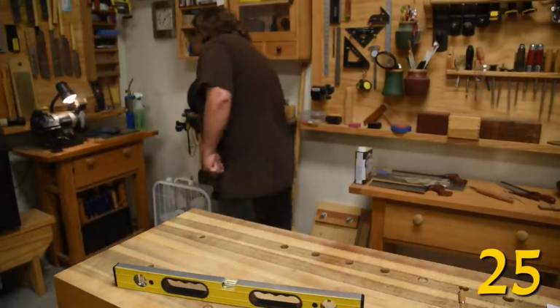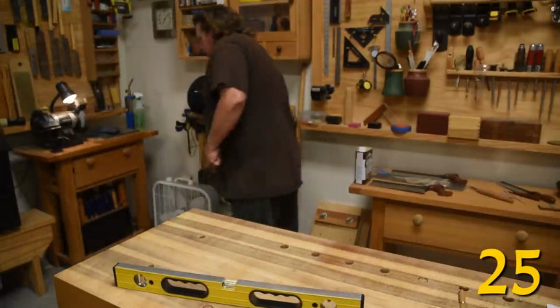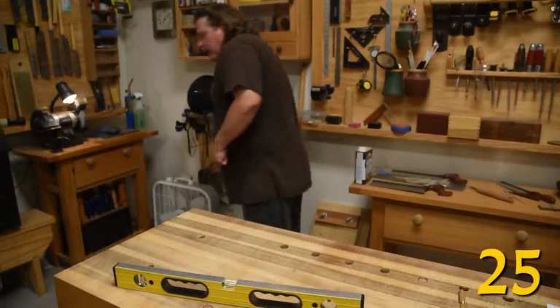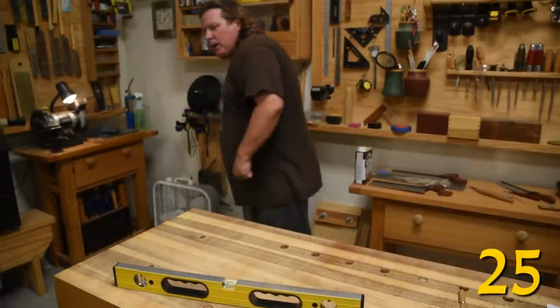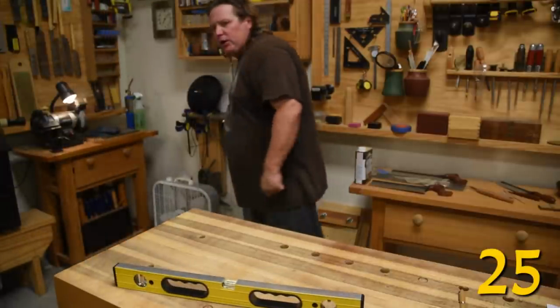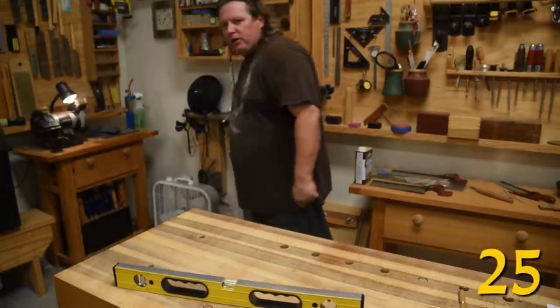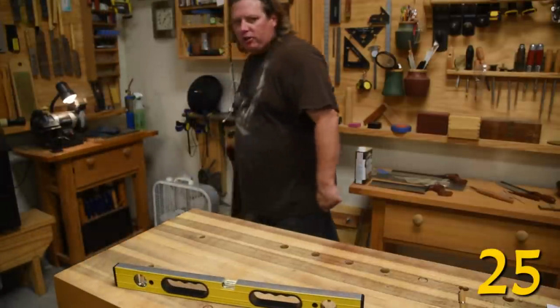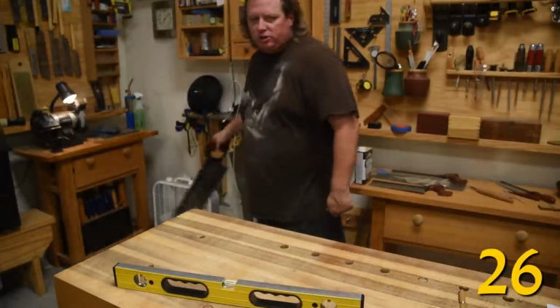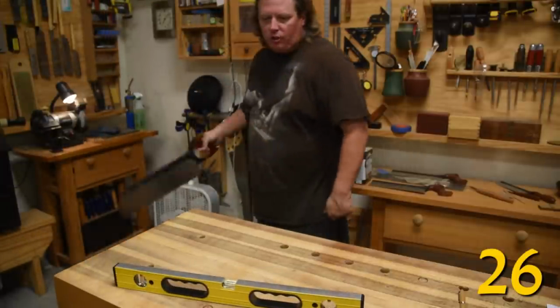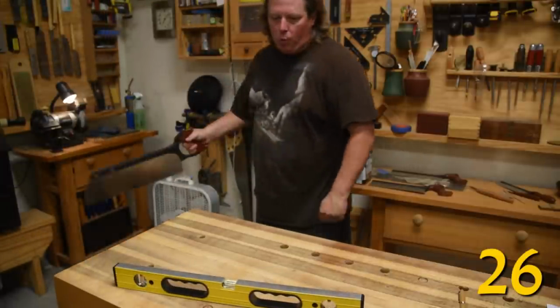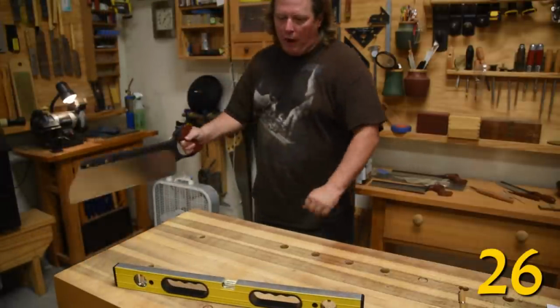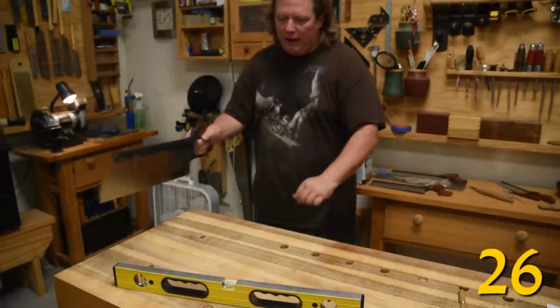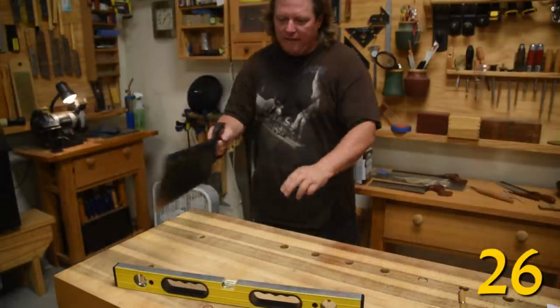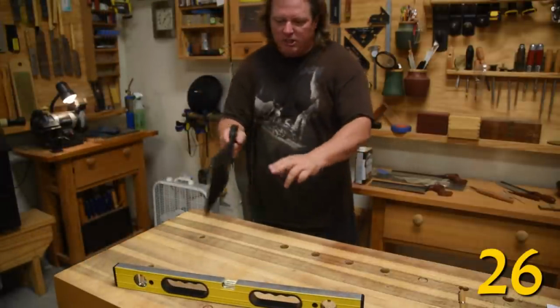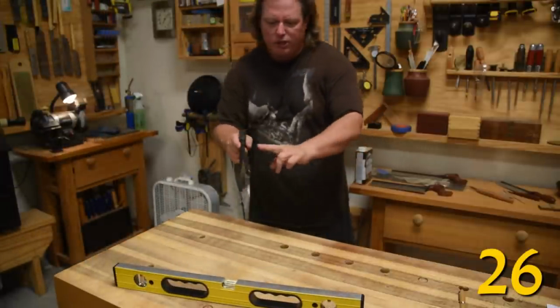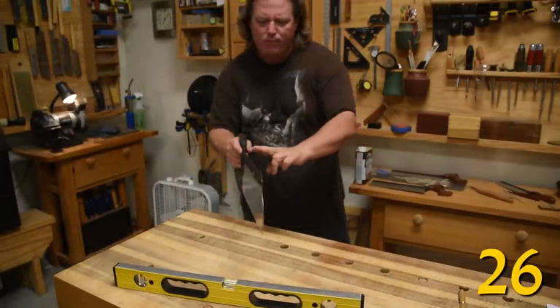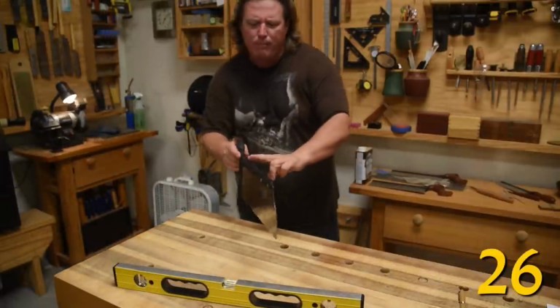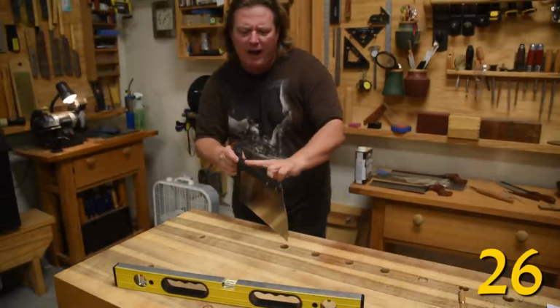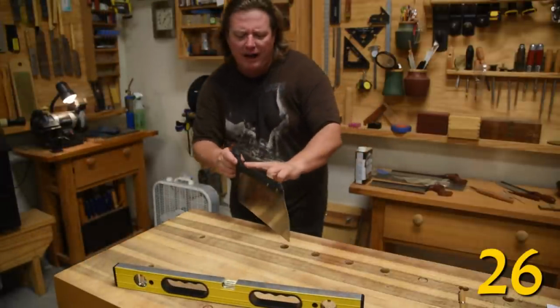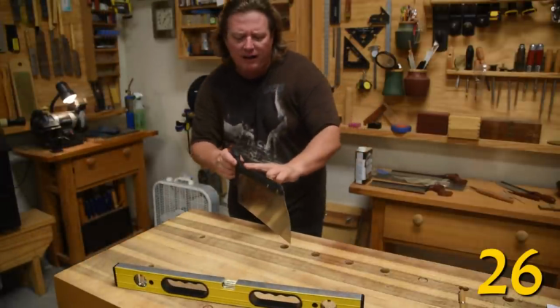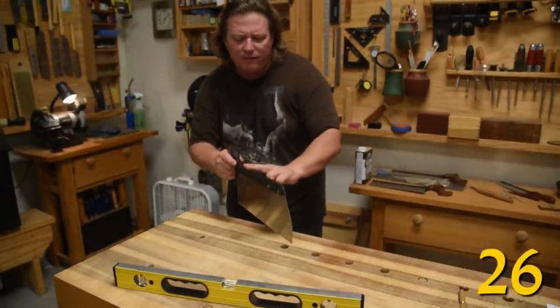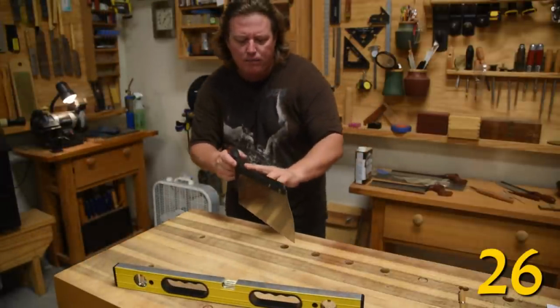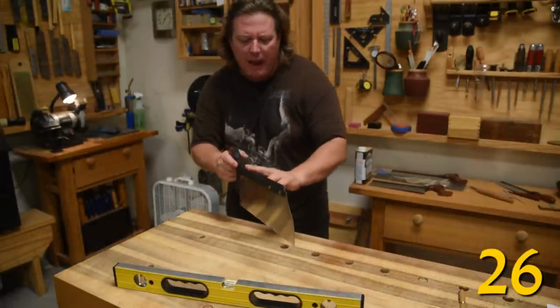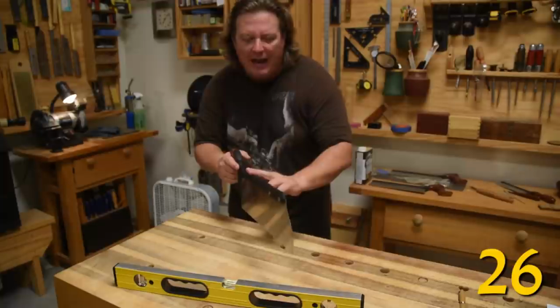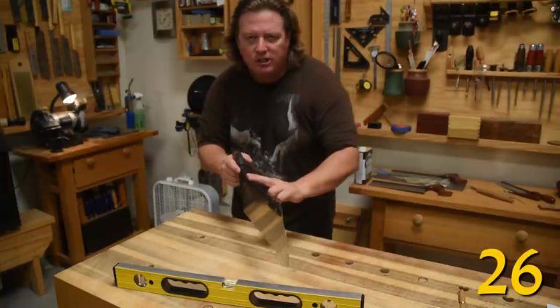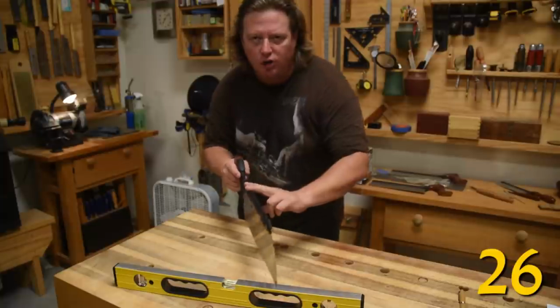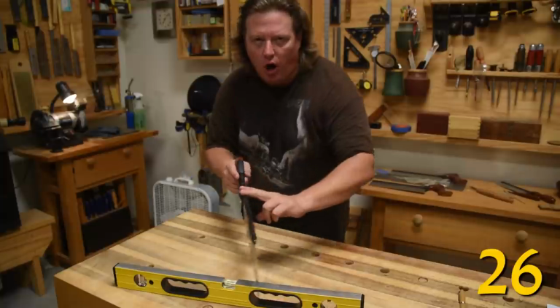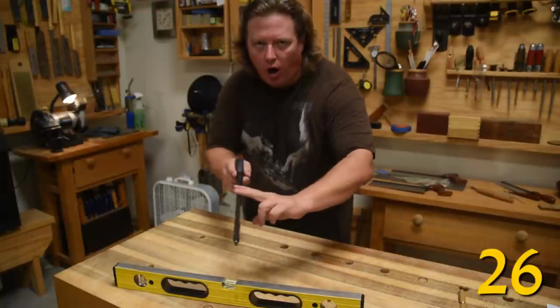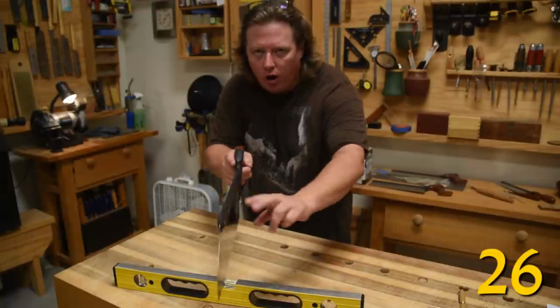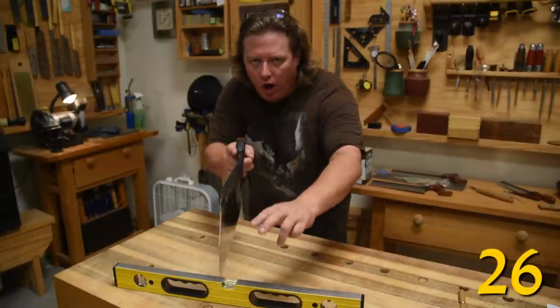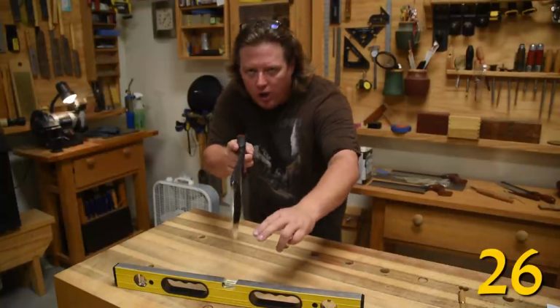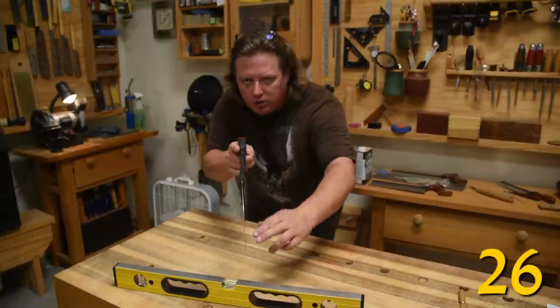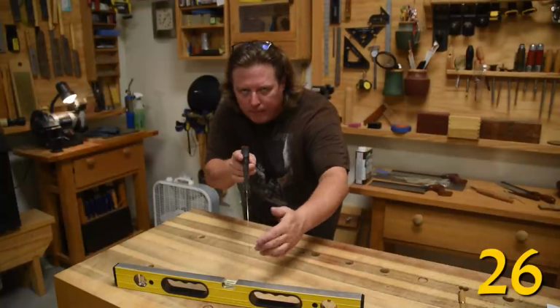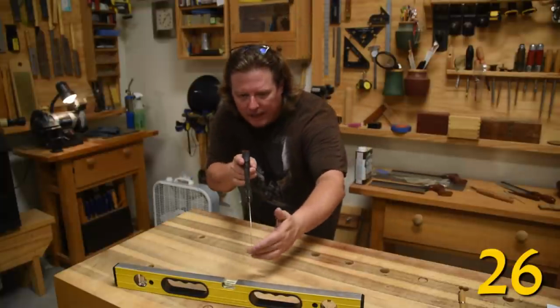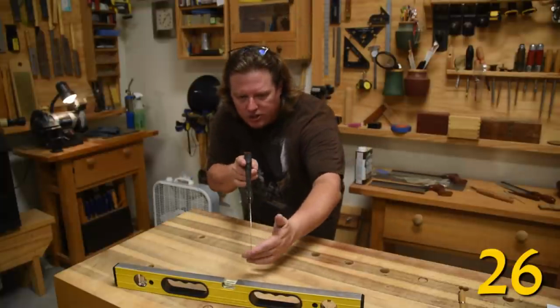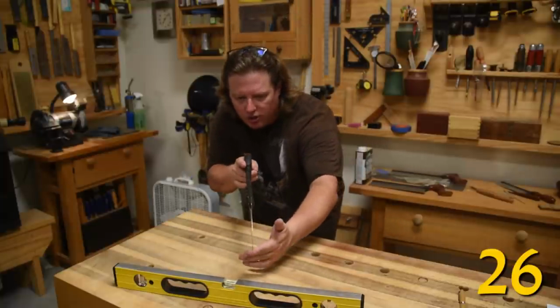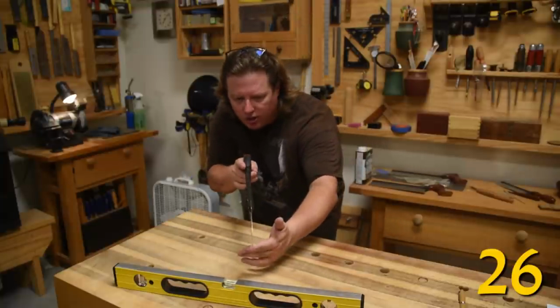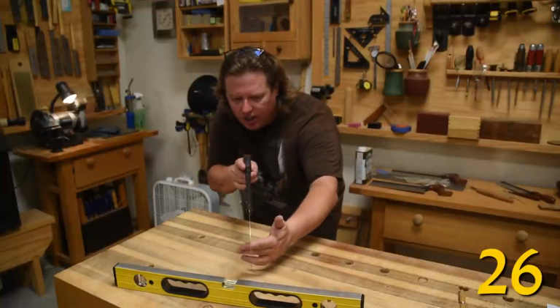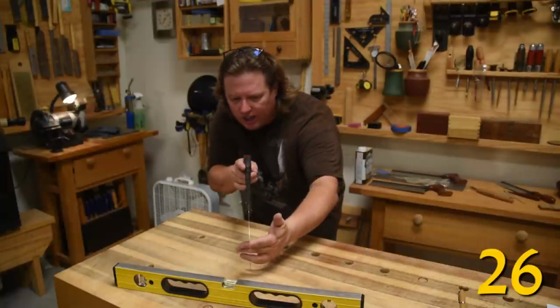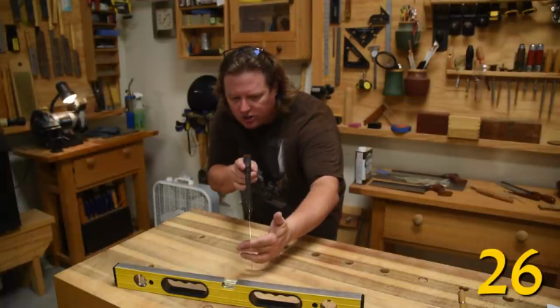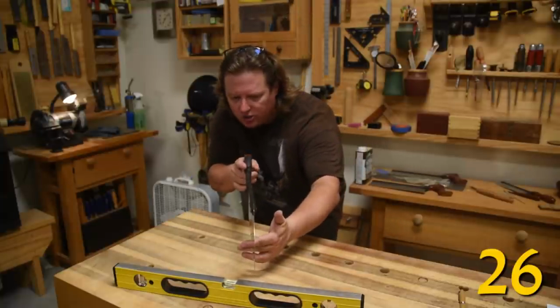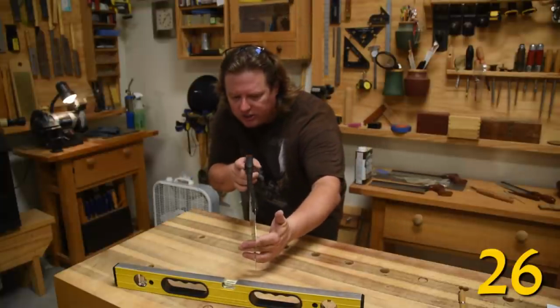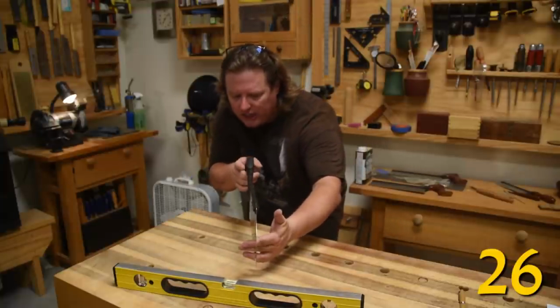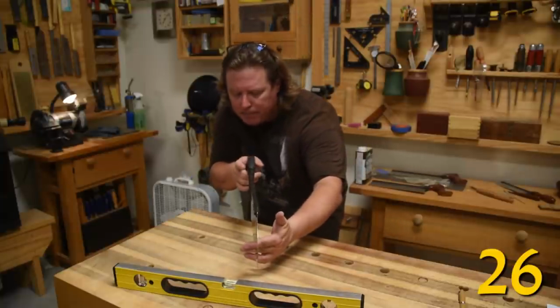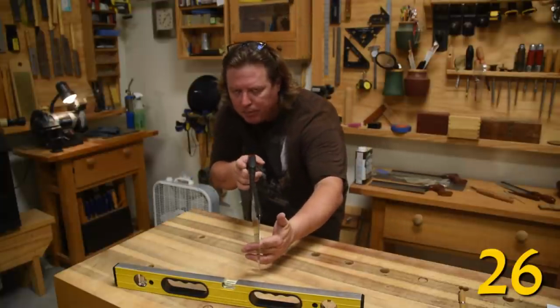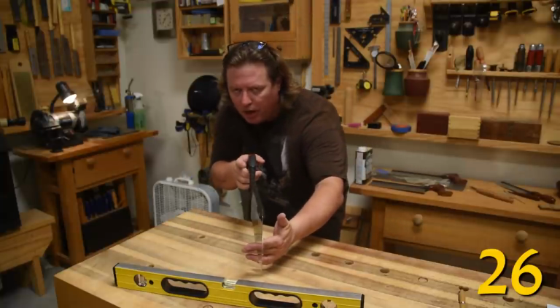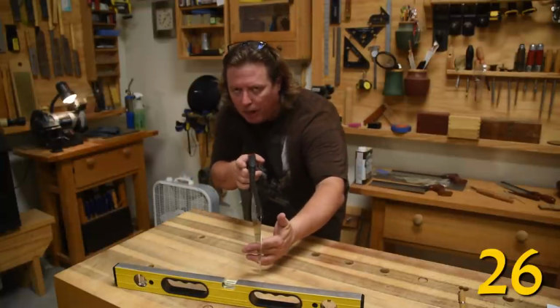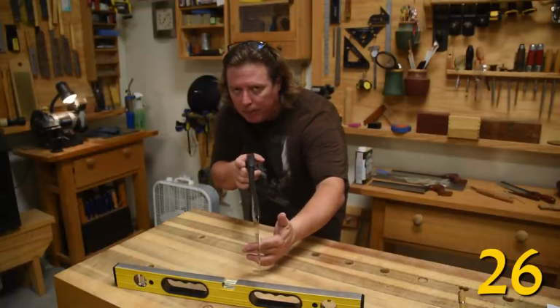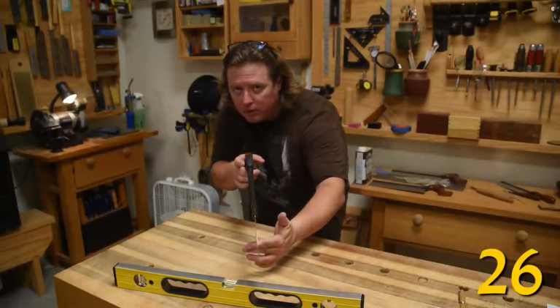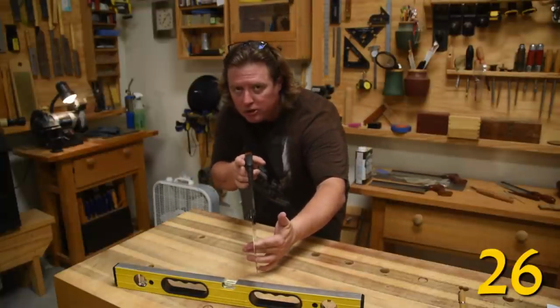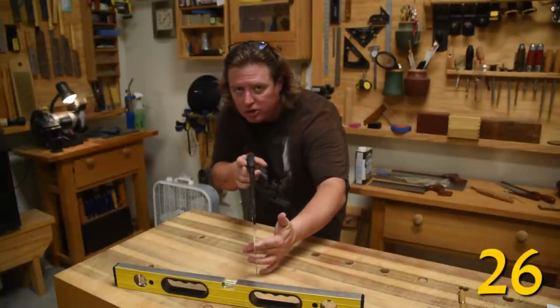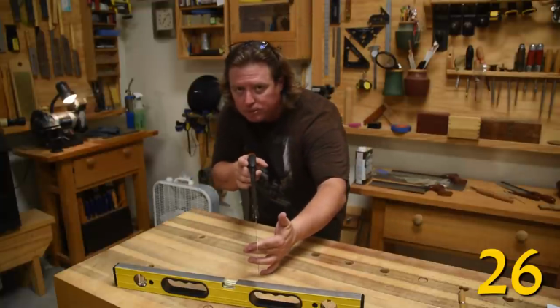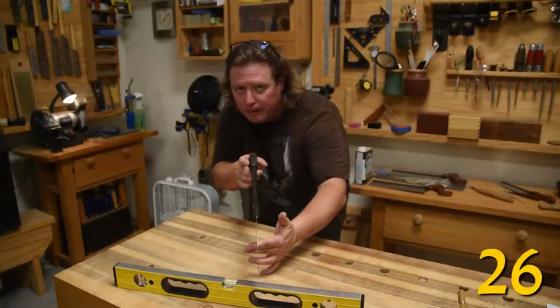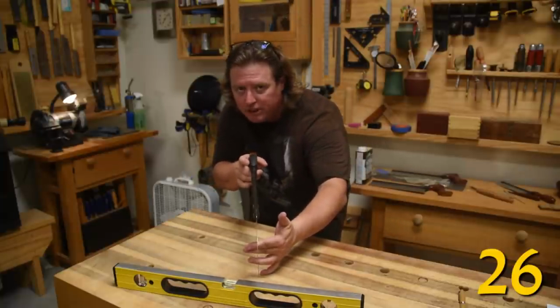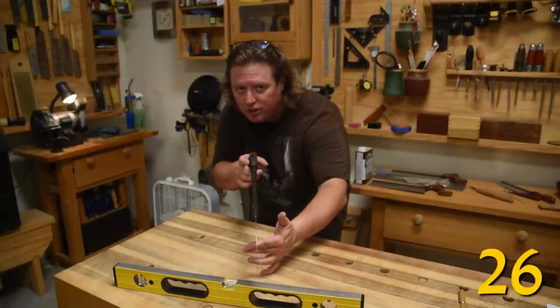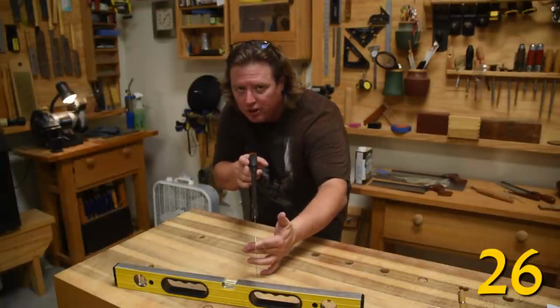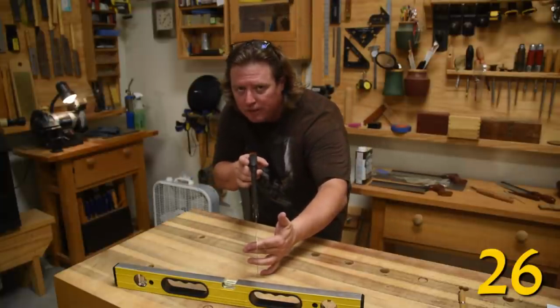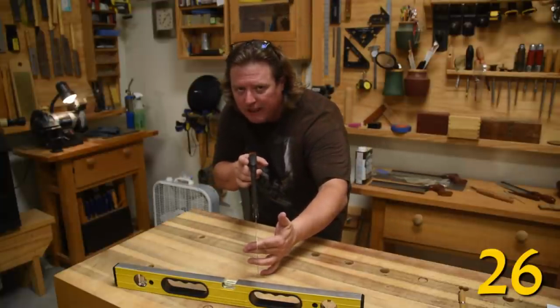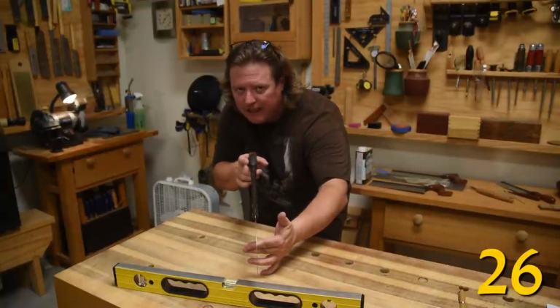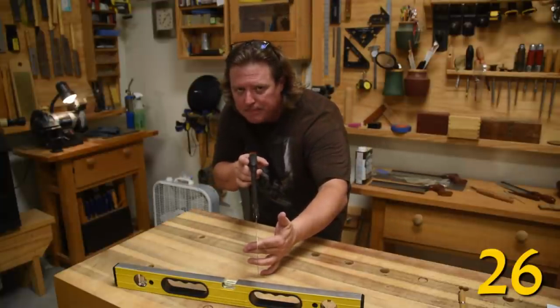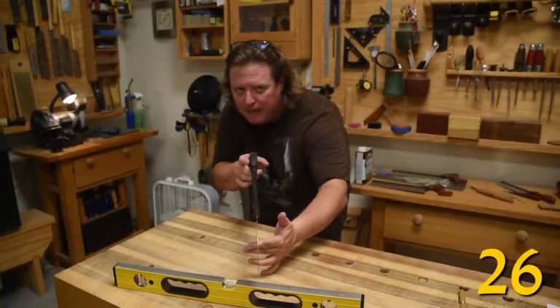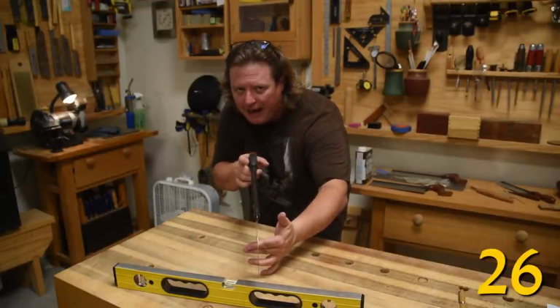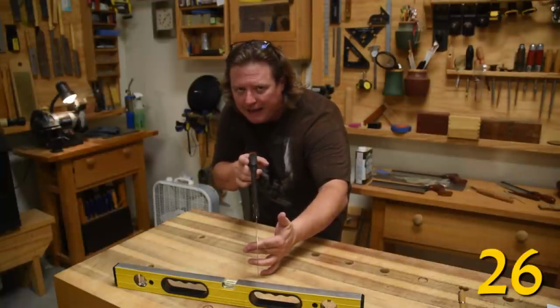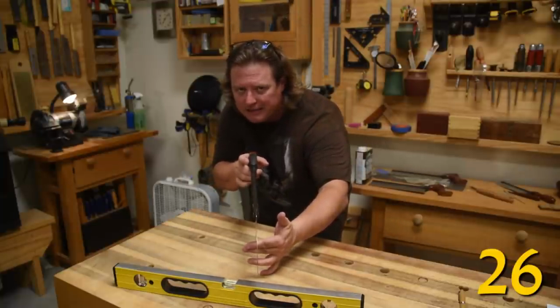You want to make sure your bench is dead flat. That way you can use the weight of the spine of your back saw to make sure your cuts are dead plumb — just make sure you can get it balanced.